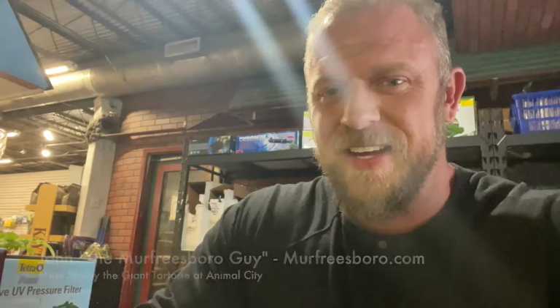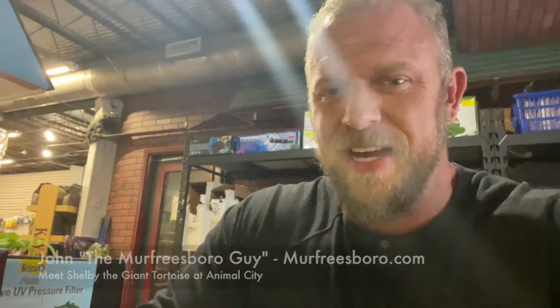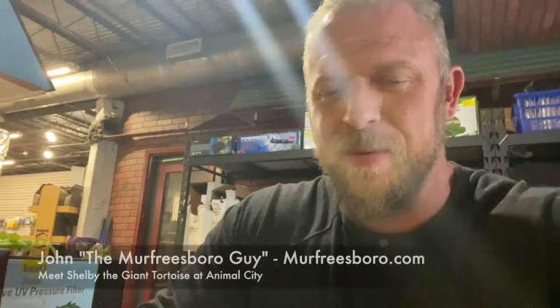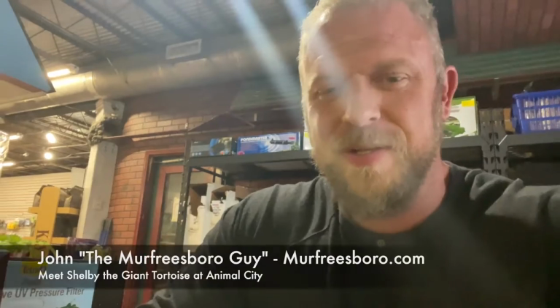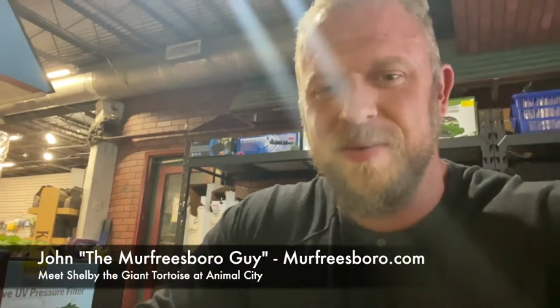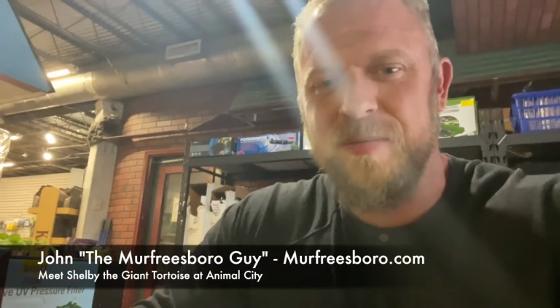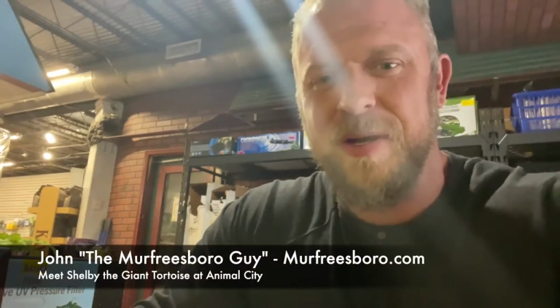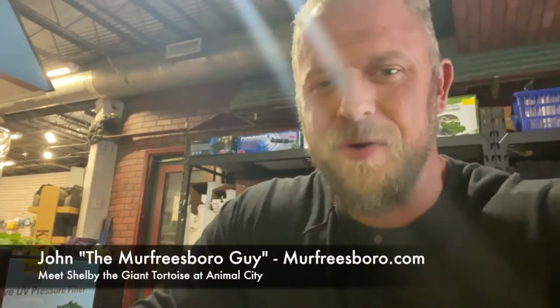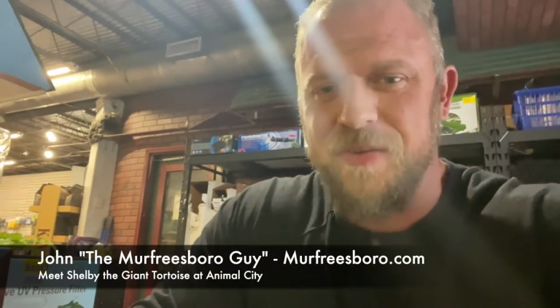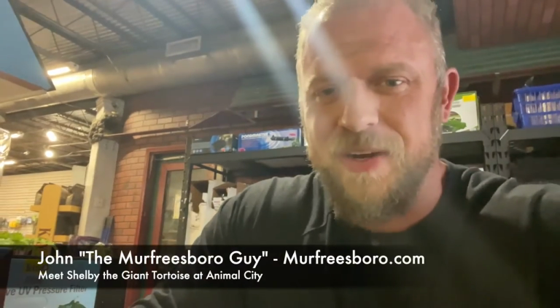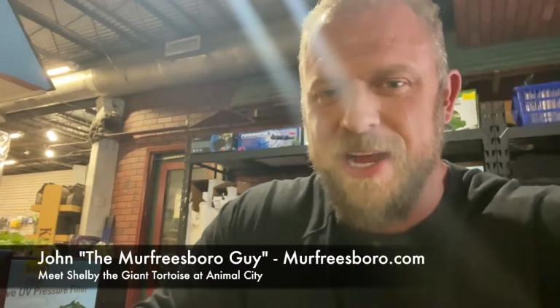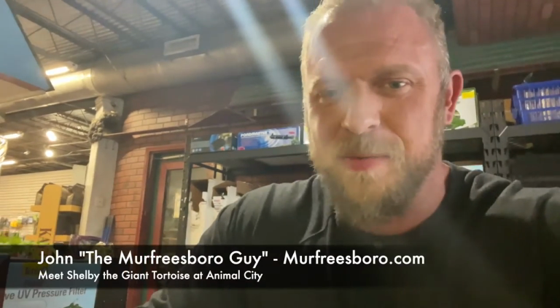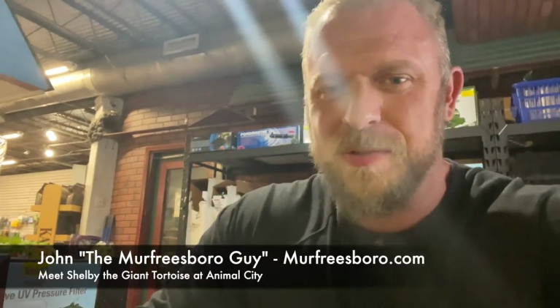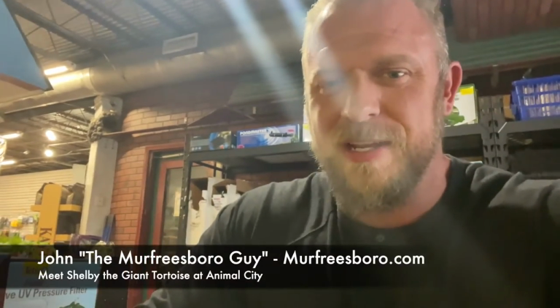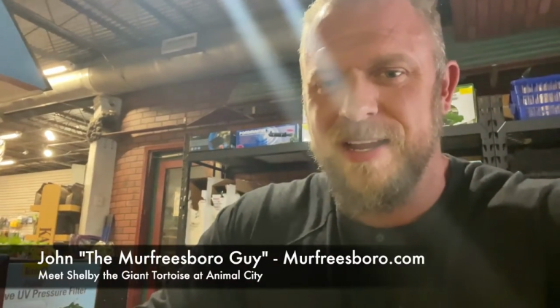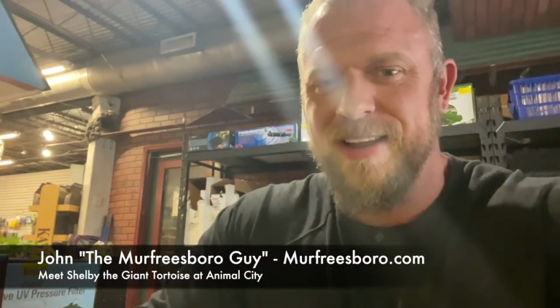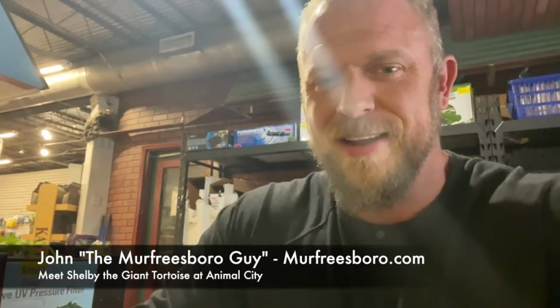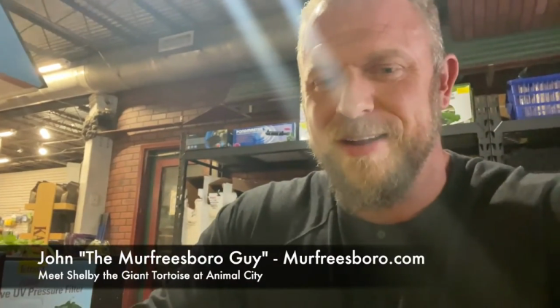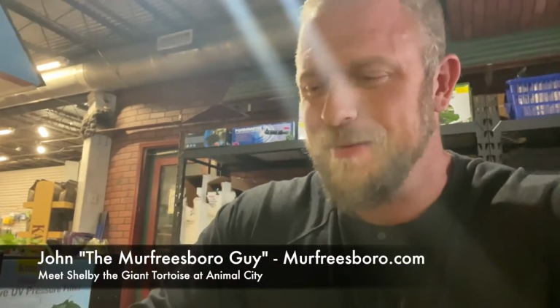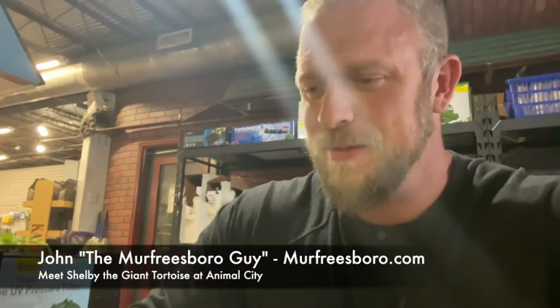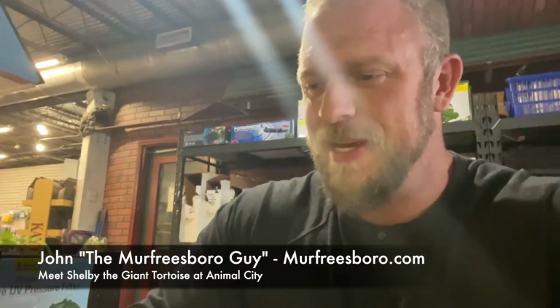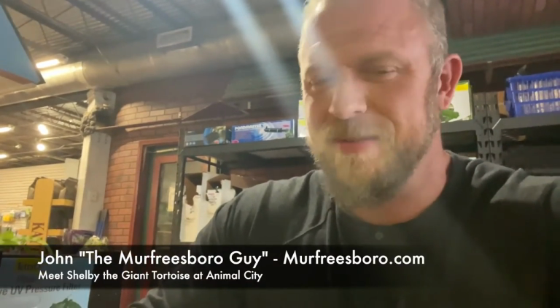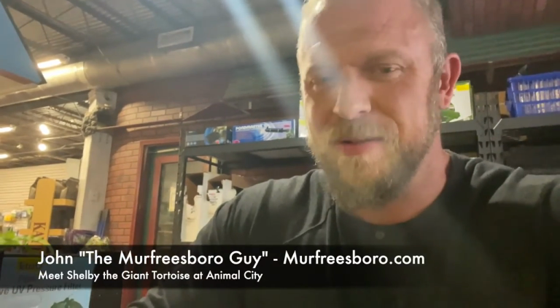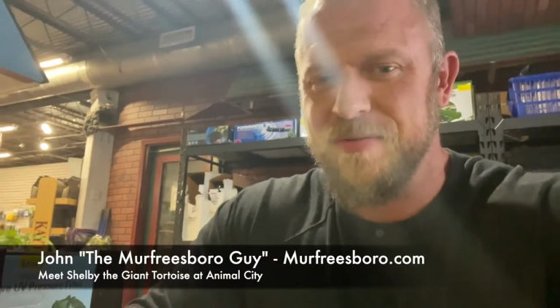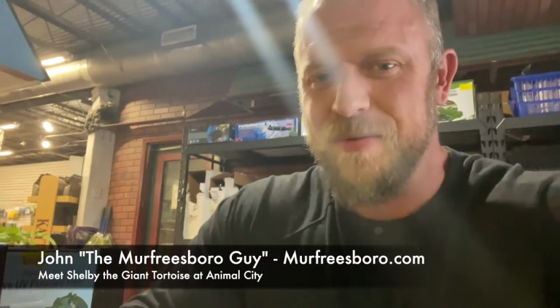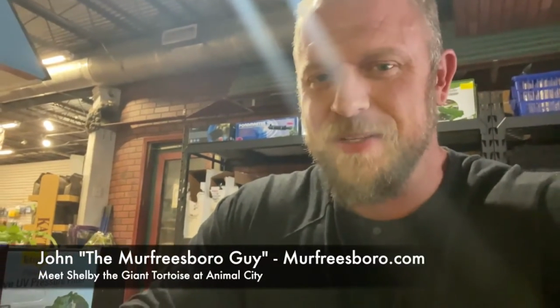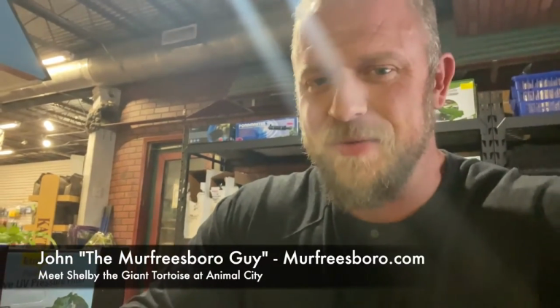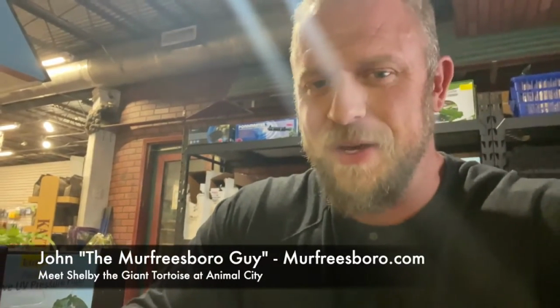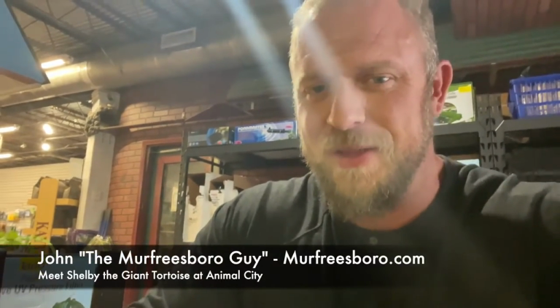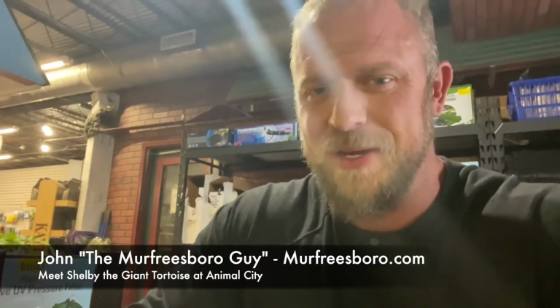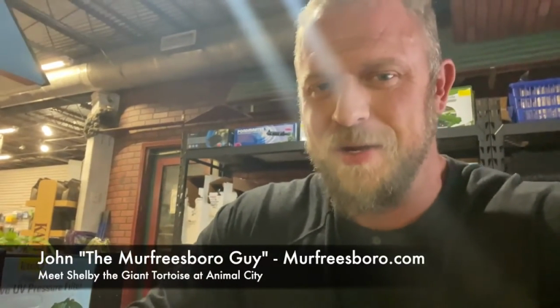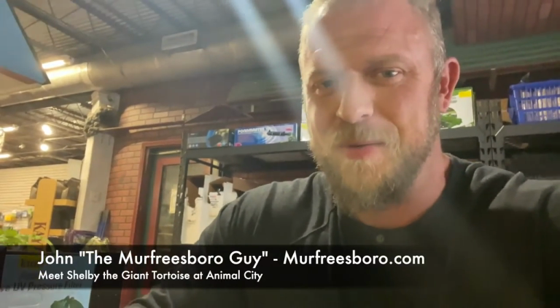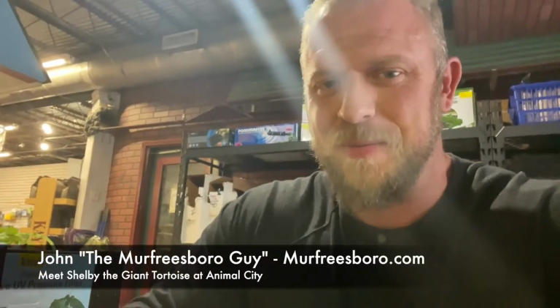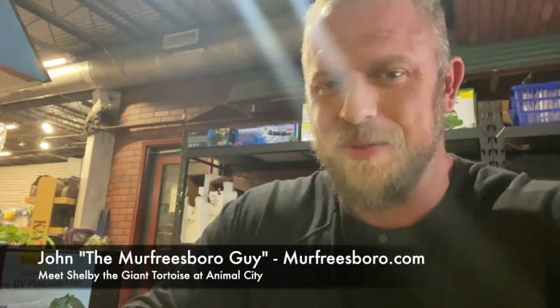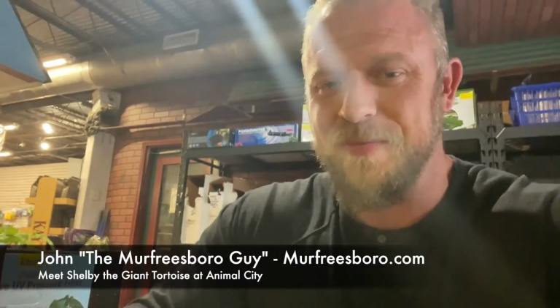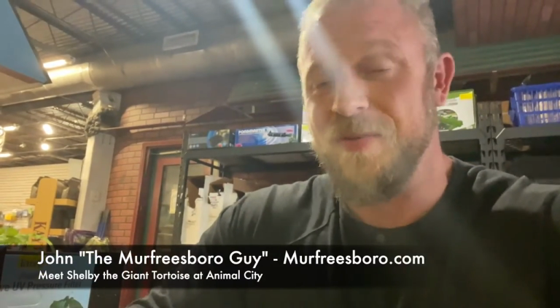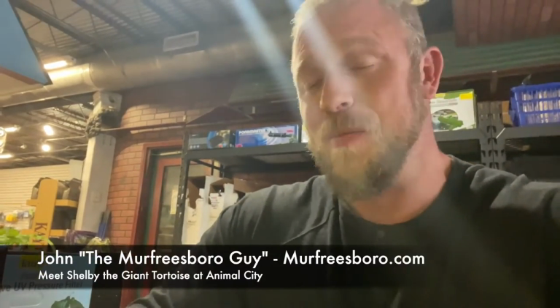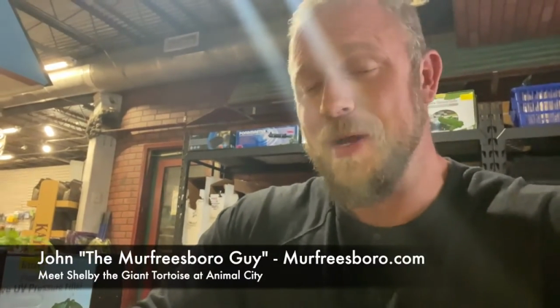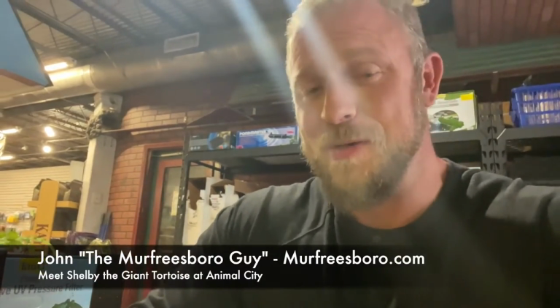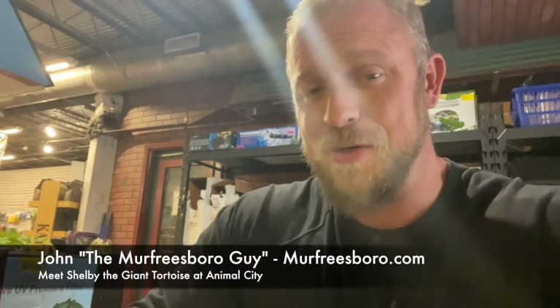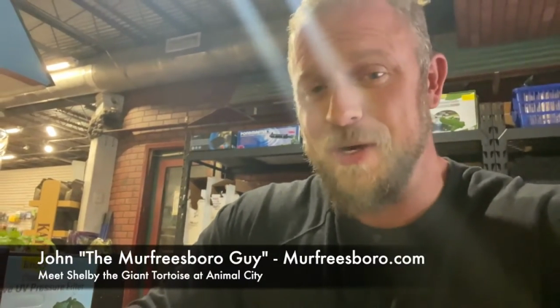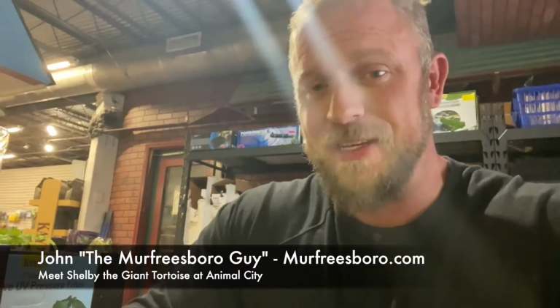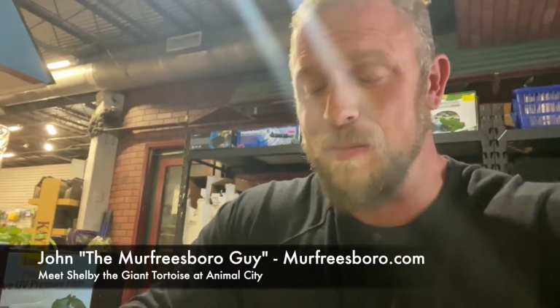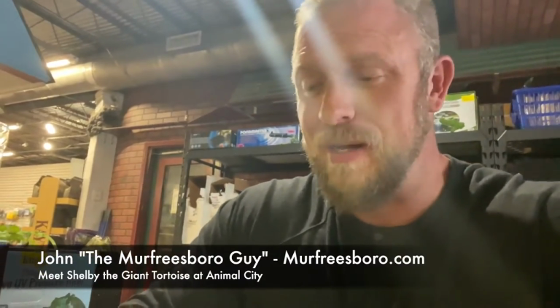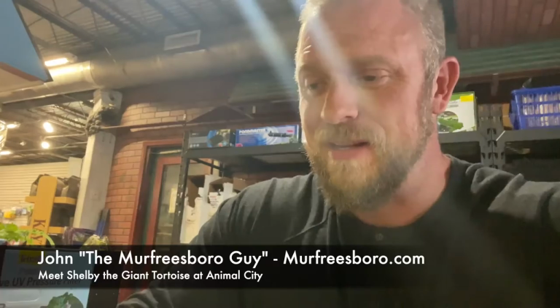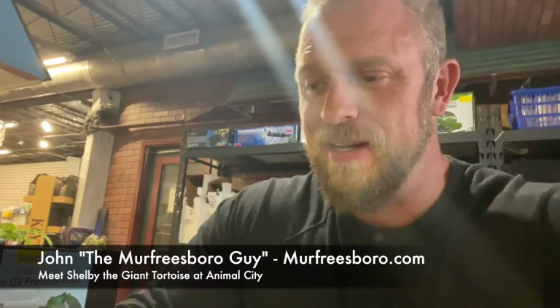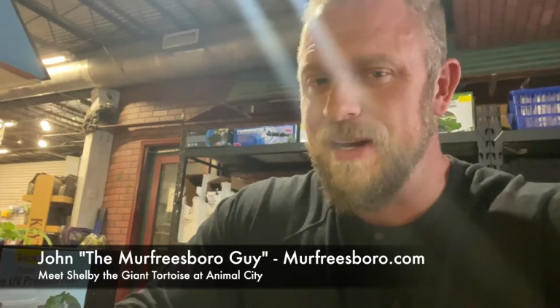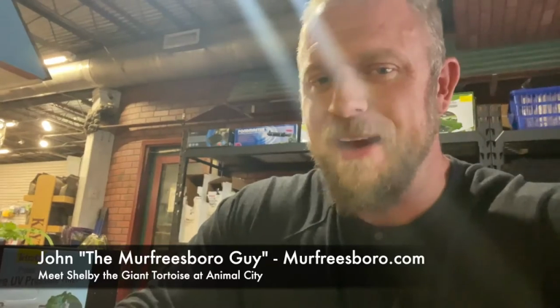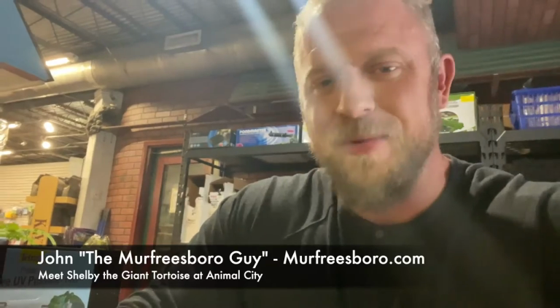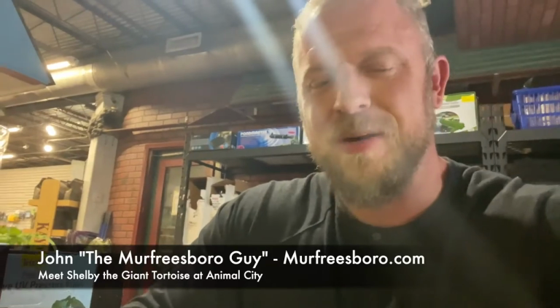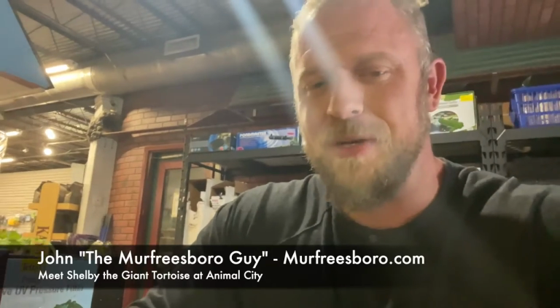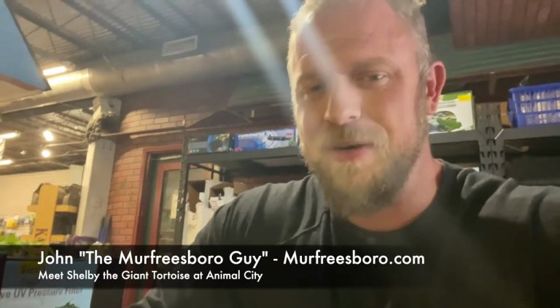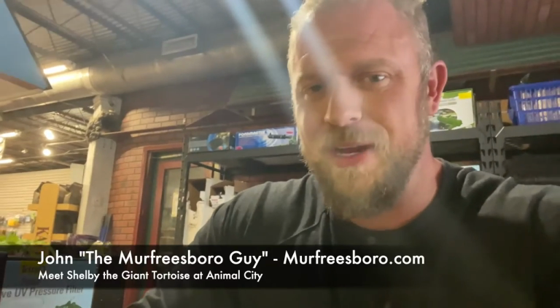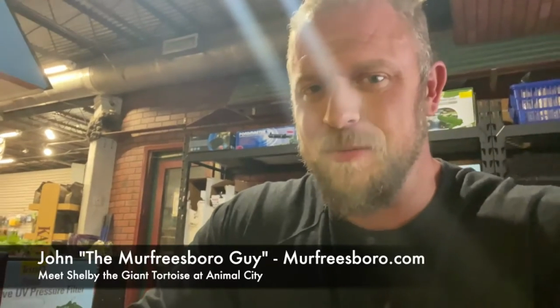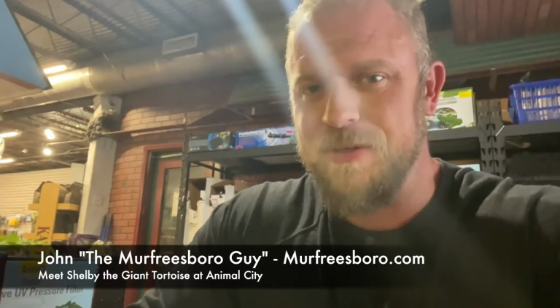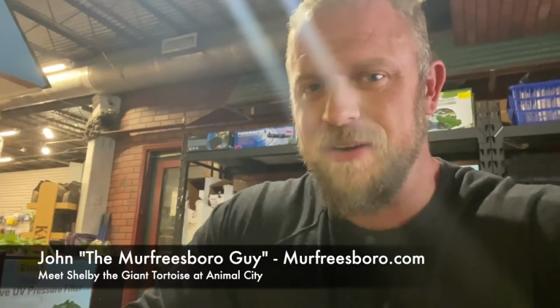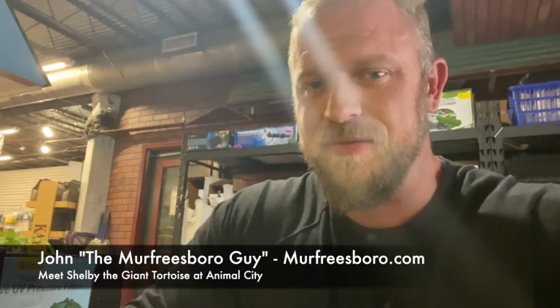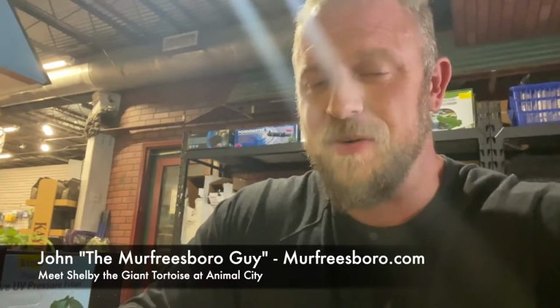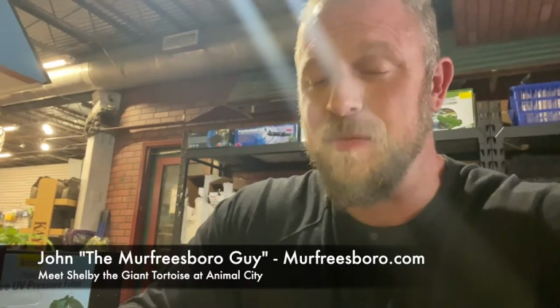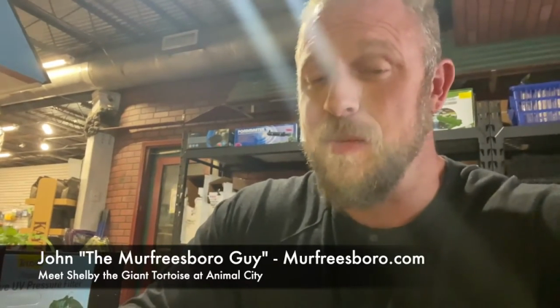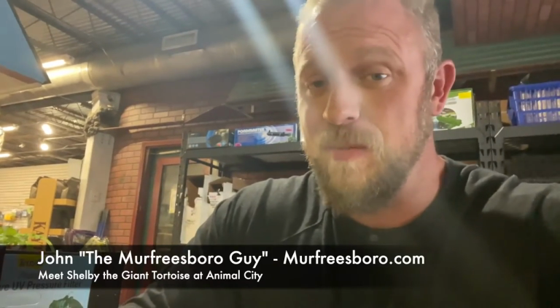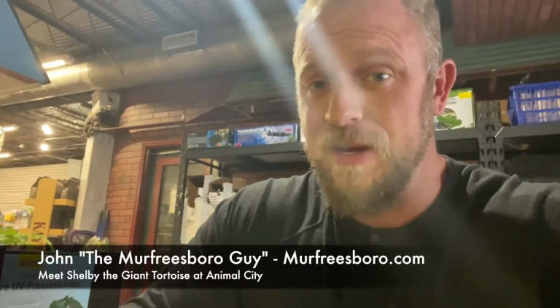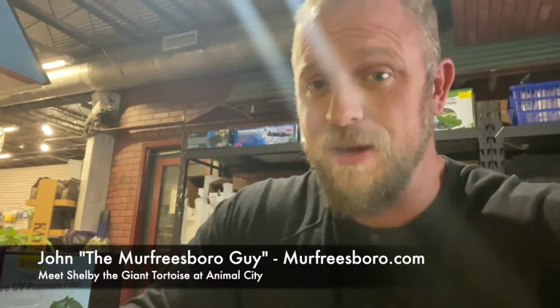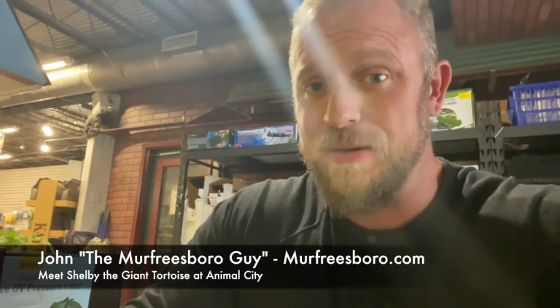Hey, what's up everybody? We're over here at Animal City and I was just having a little fun with this video. I thought some of you might enjoy this, but I've been coming here to Animal City for many, many years.